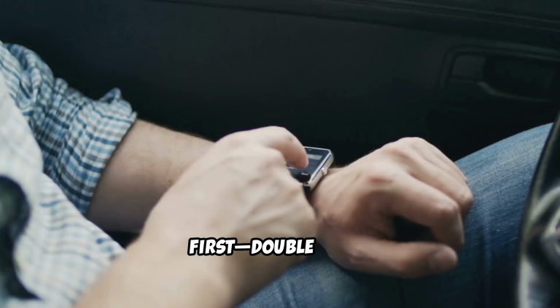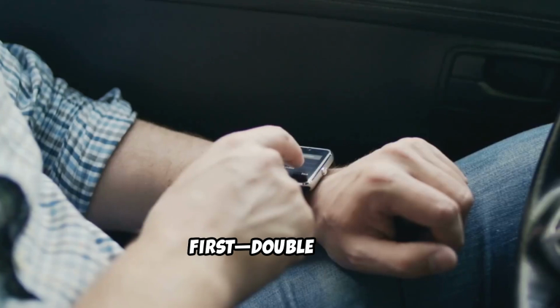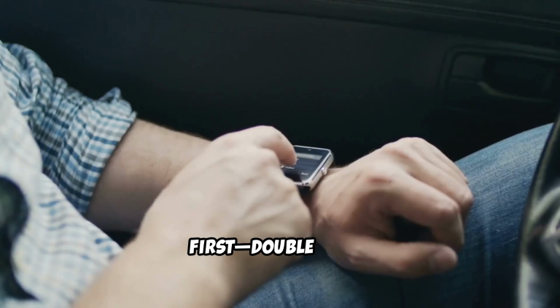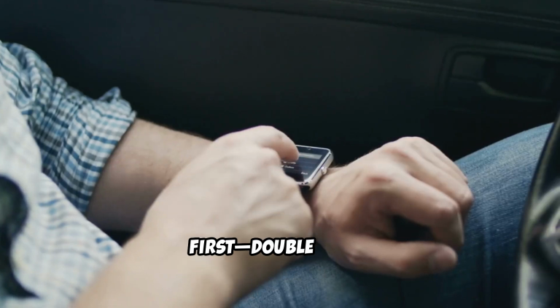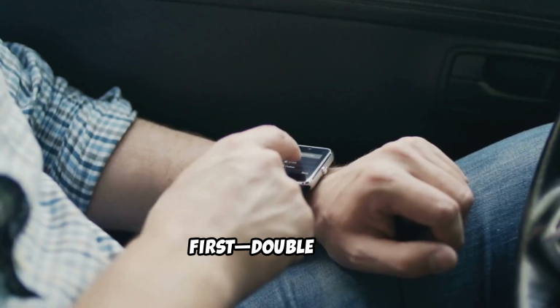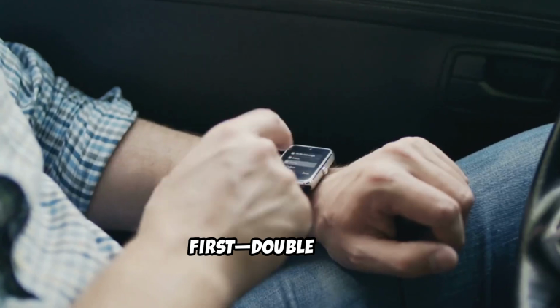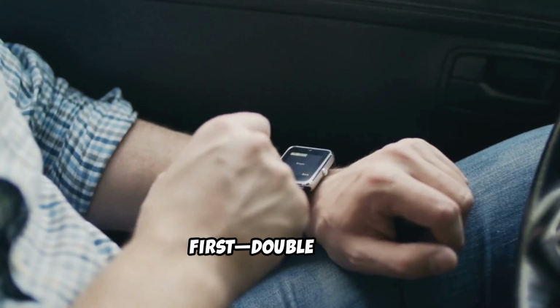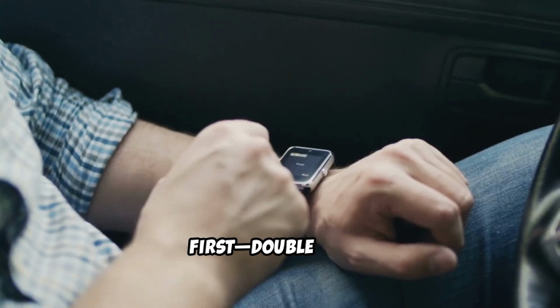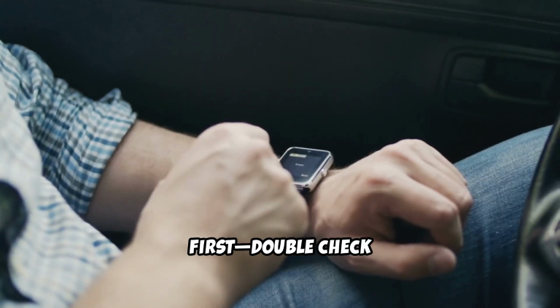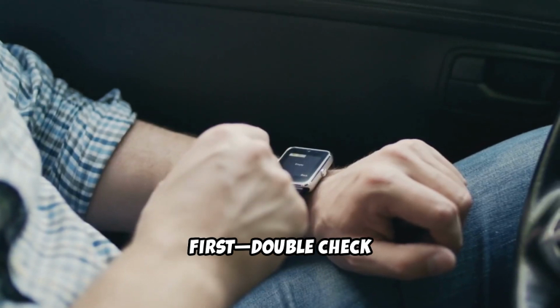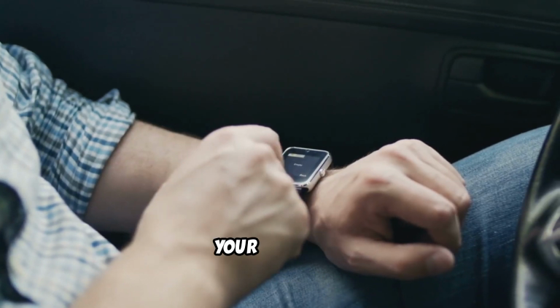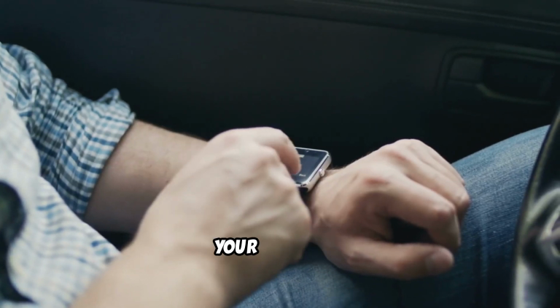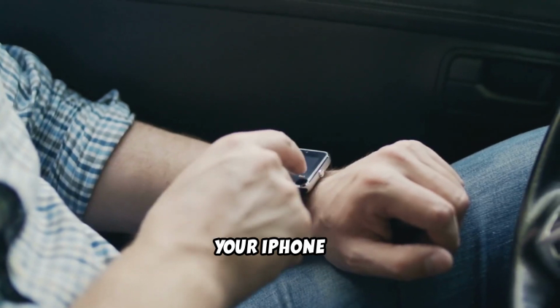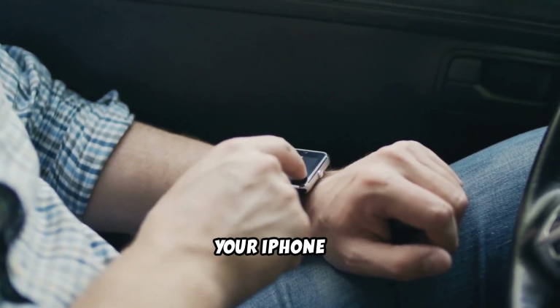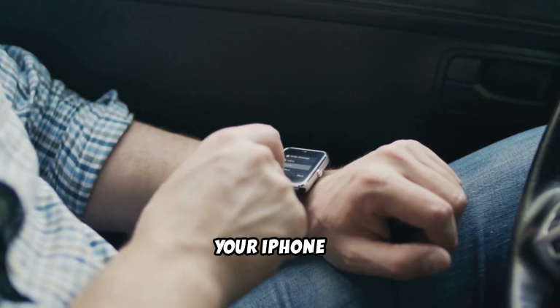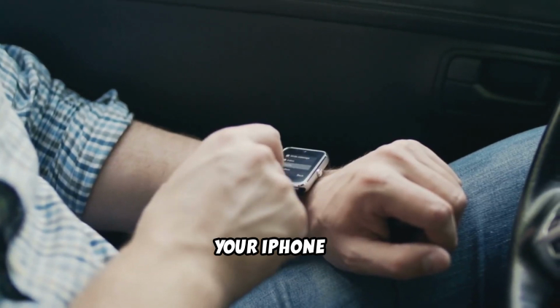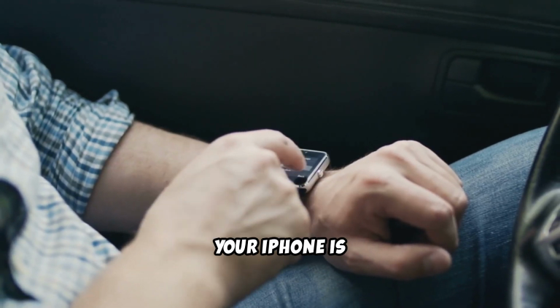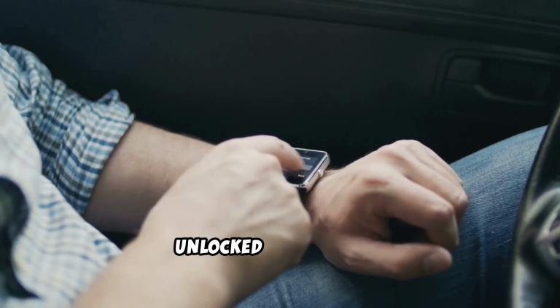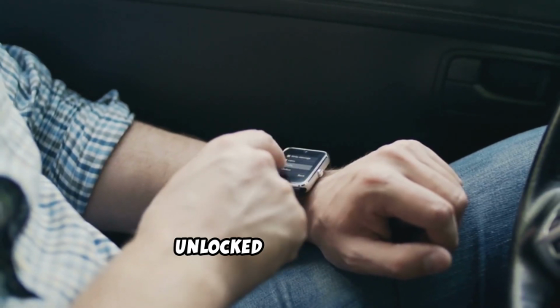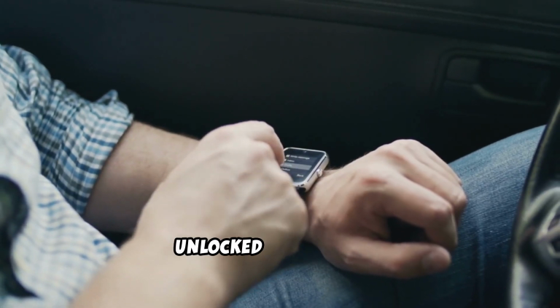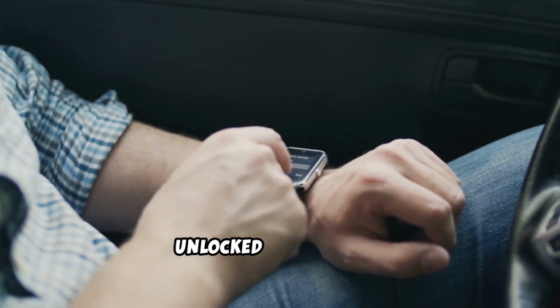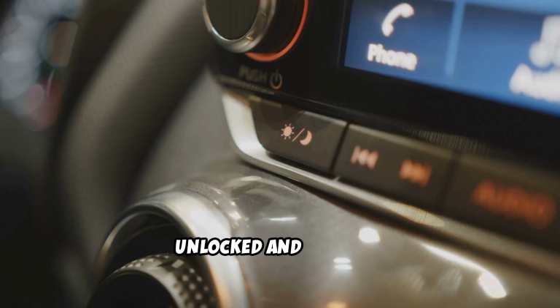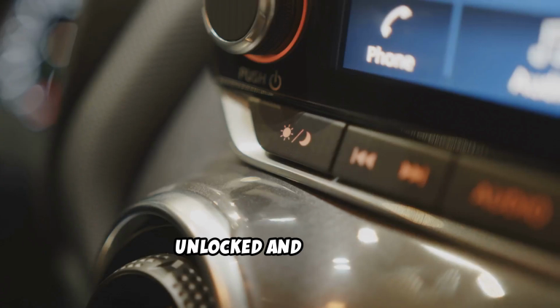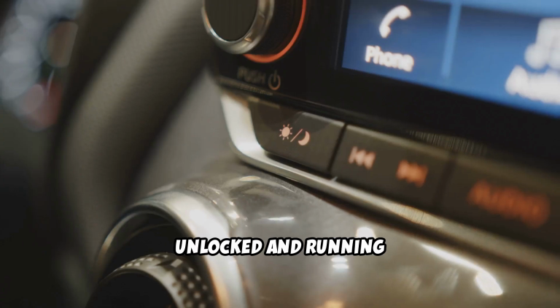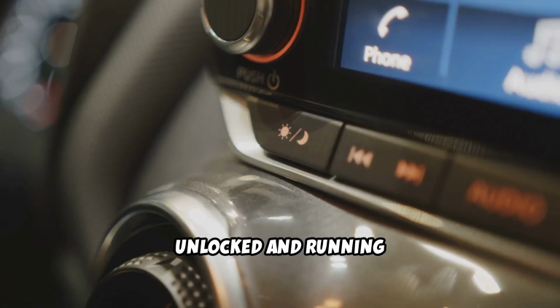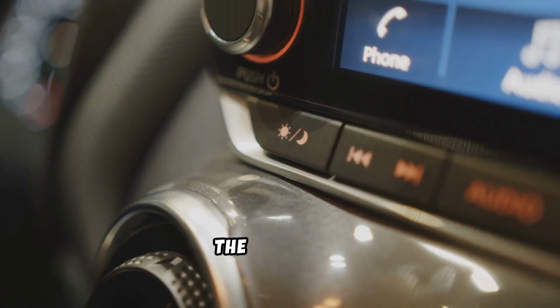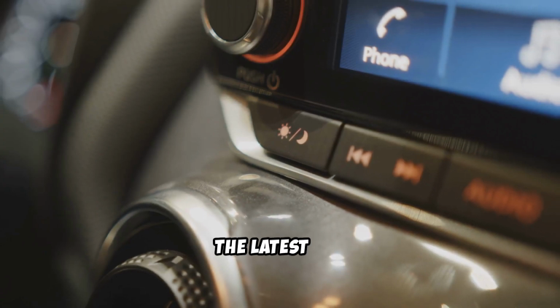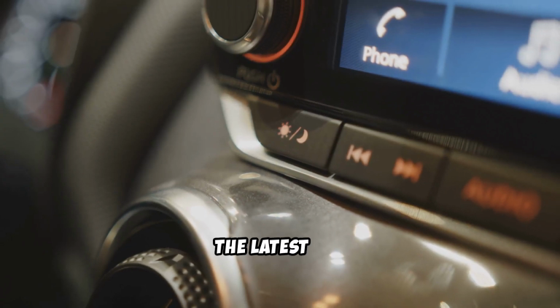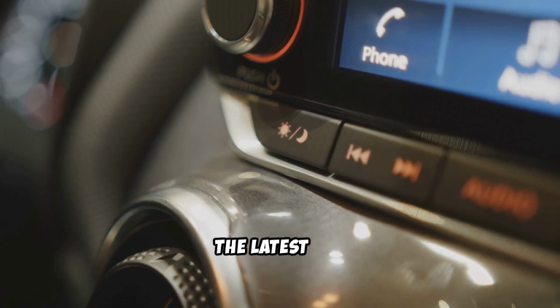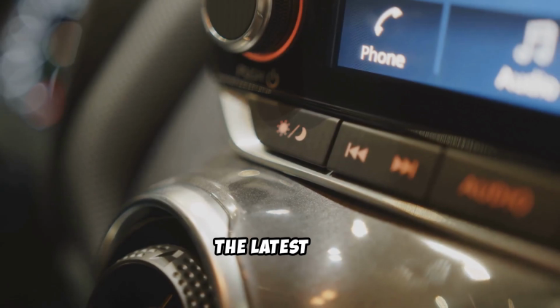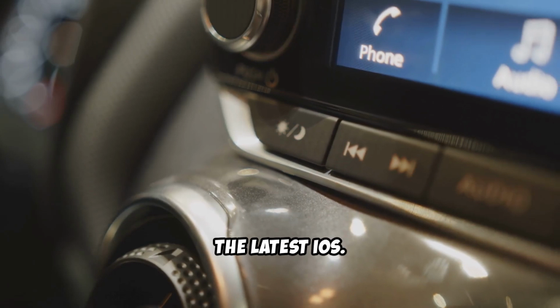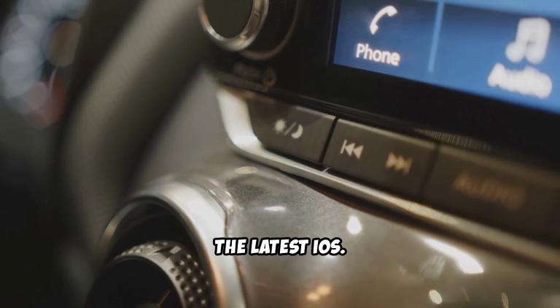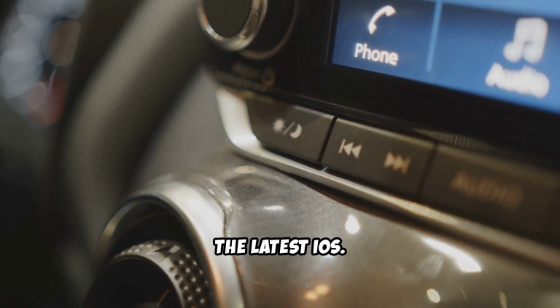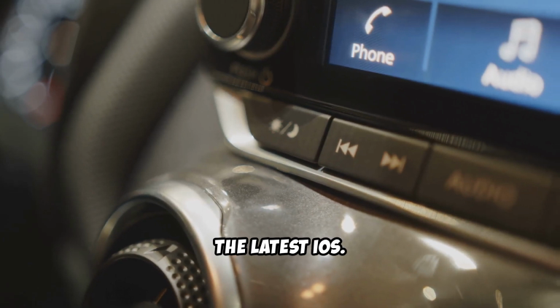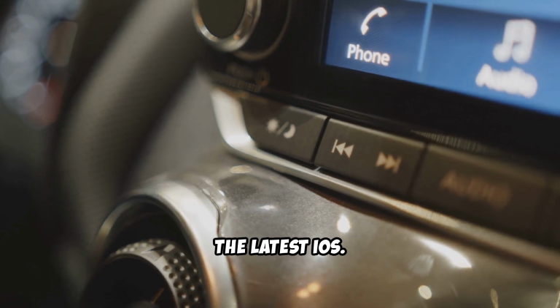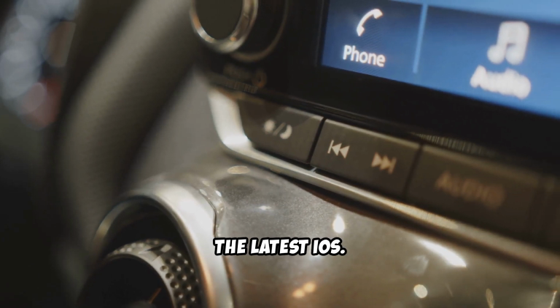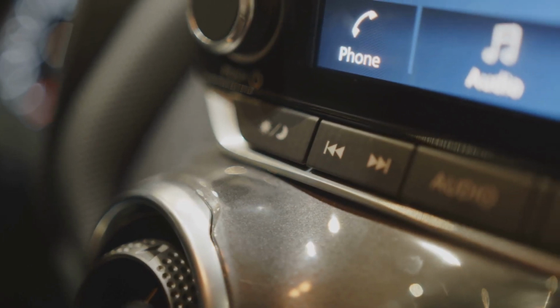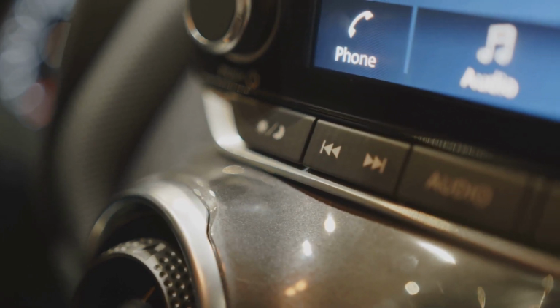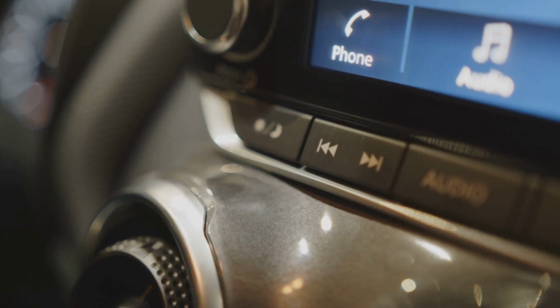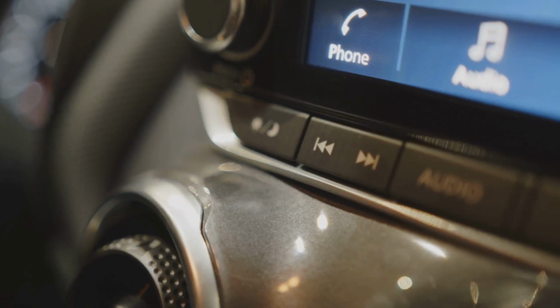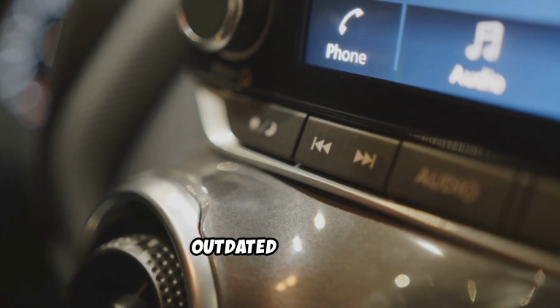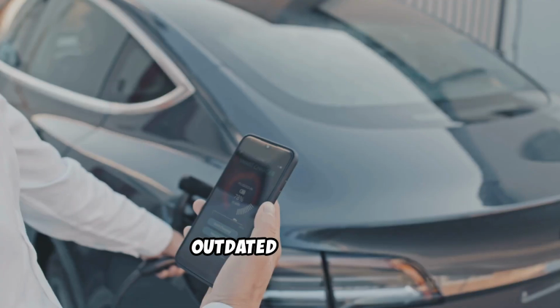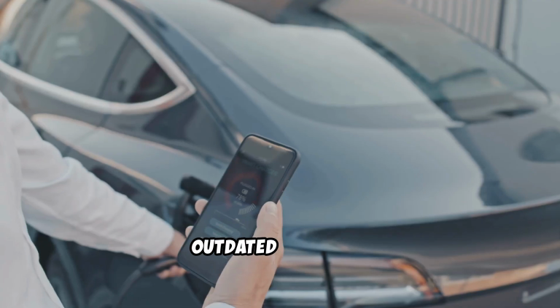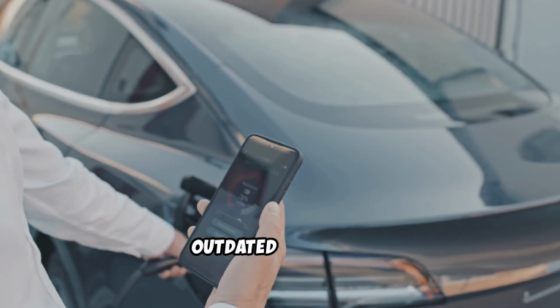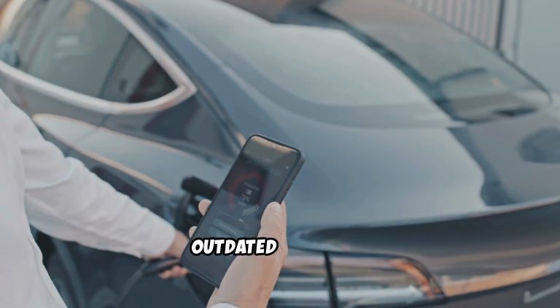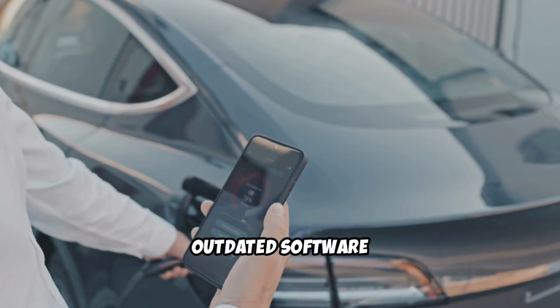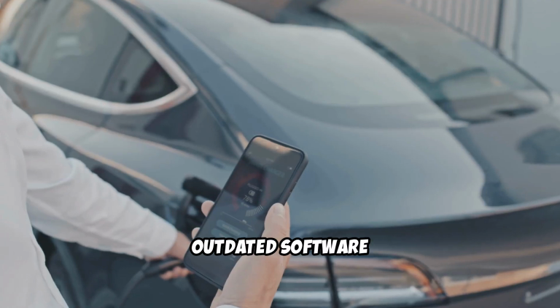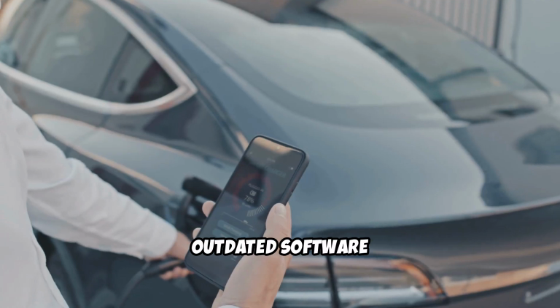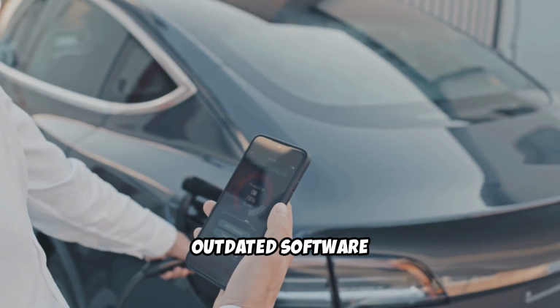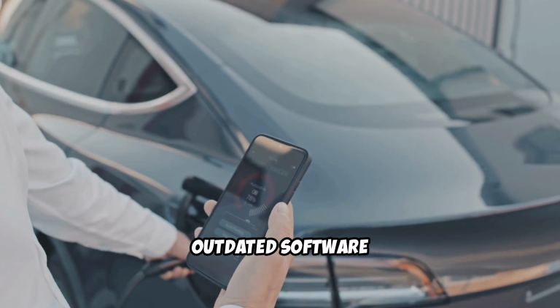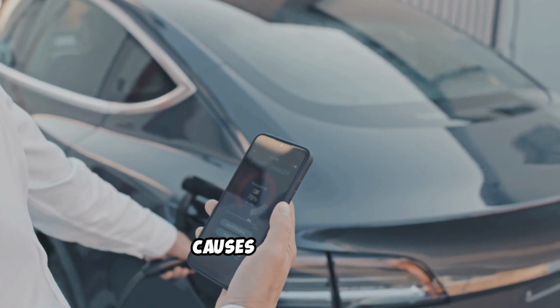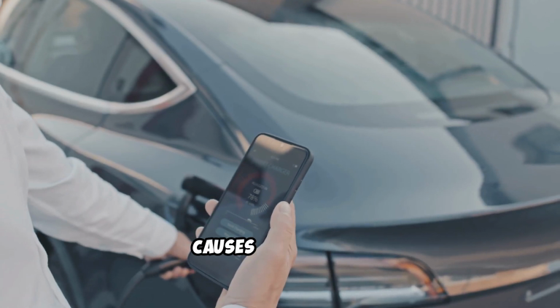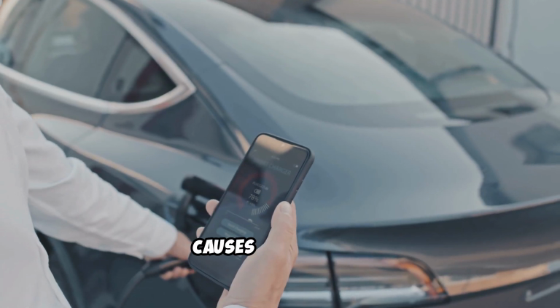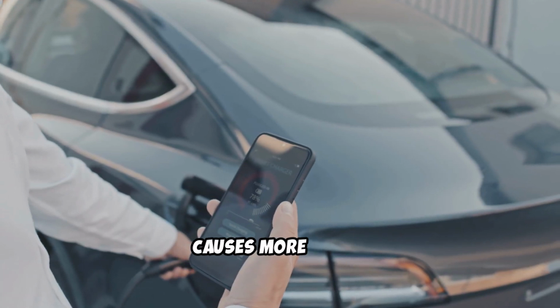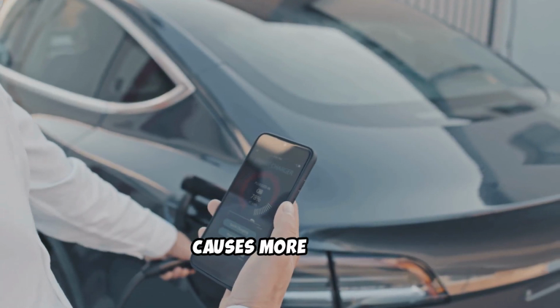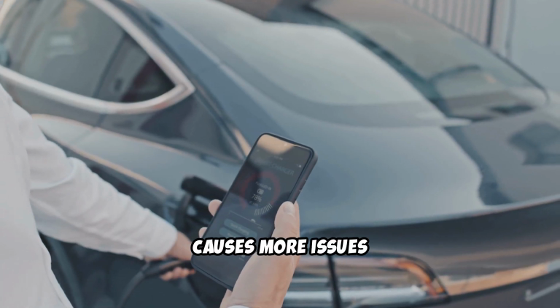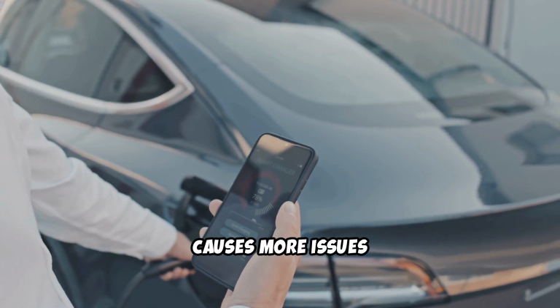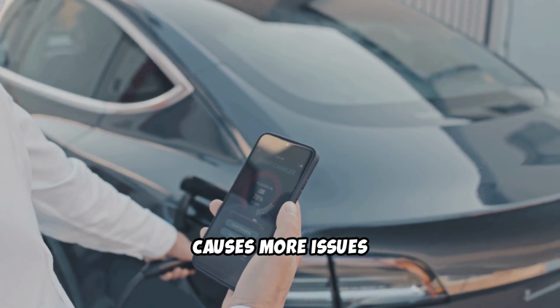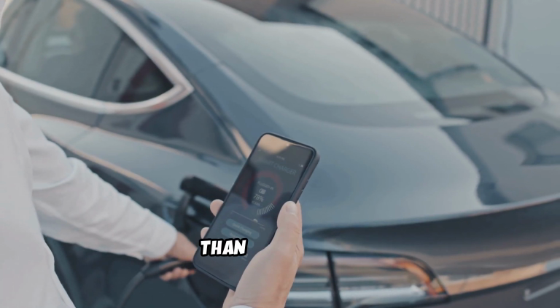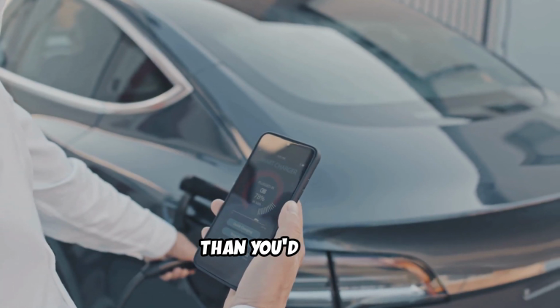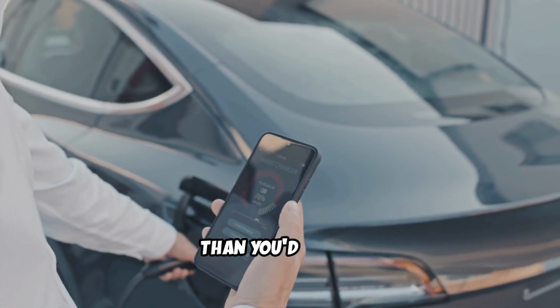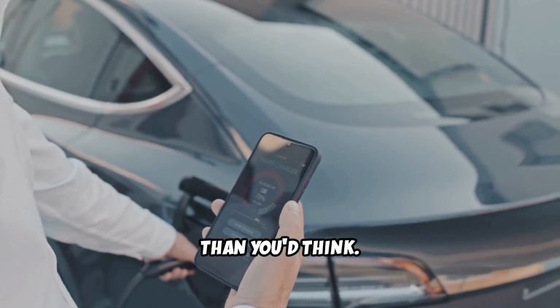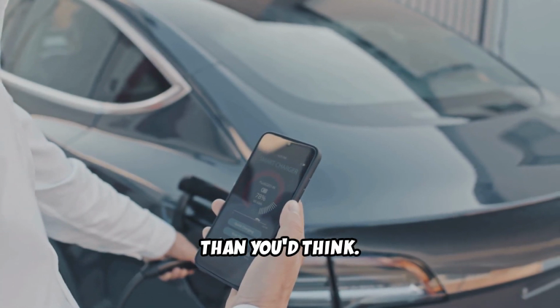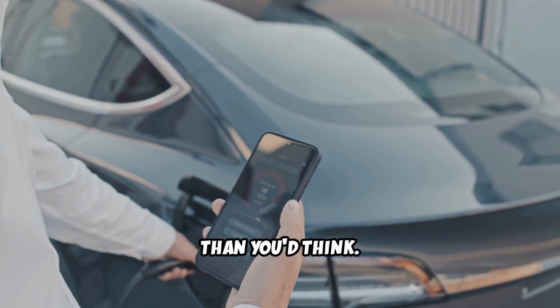First, double-check your iPhone is unlocked and running the latest iOS. Outdated software causes more issues than you'd think.